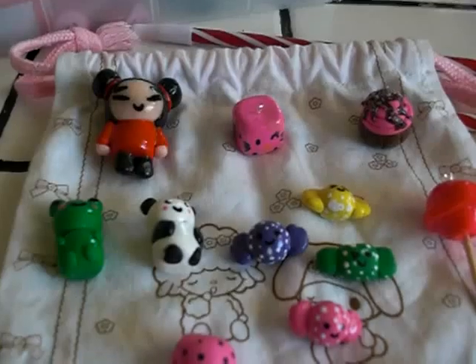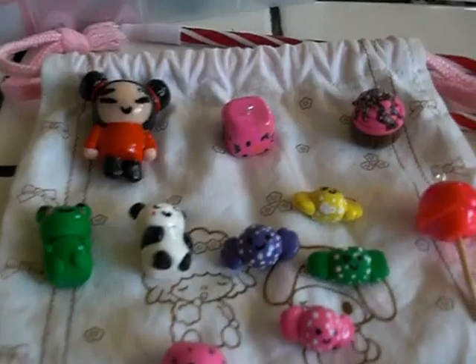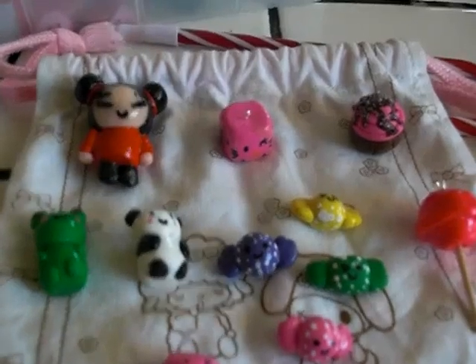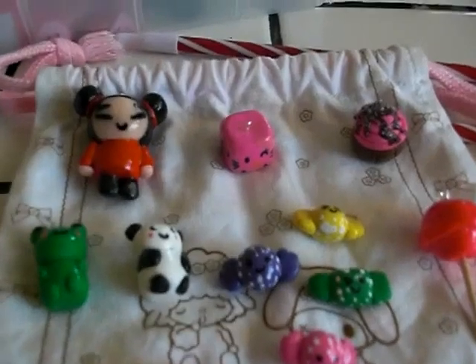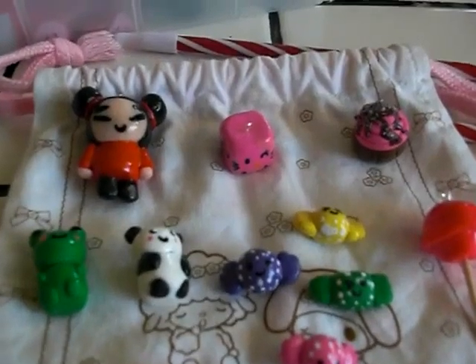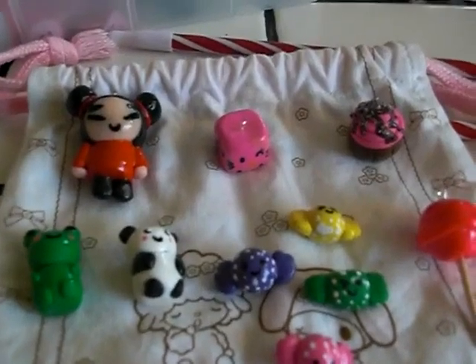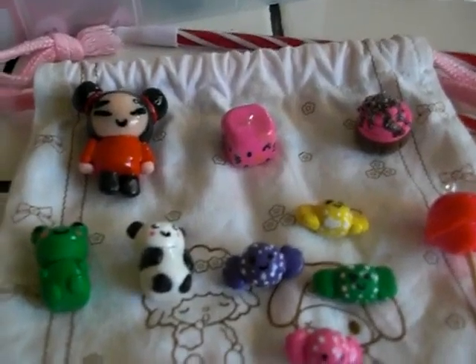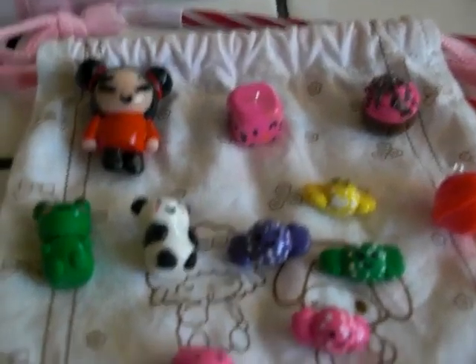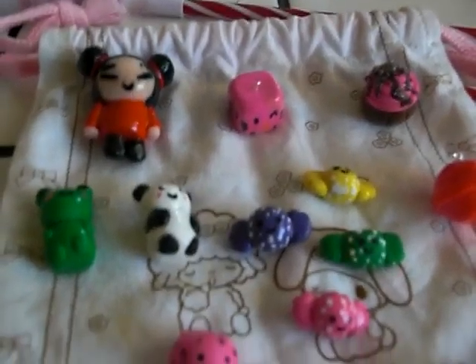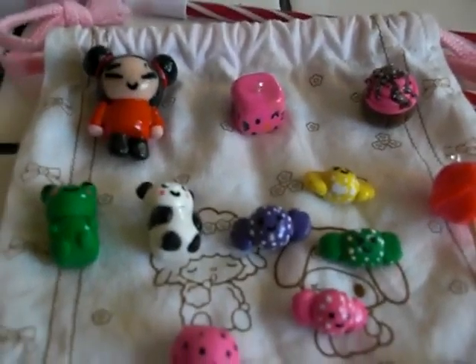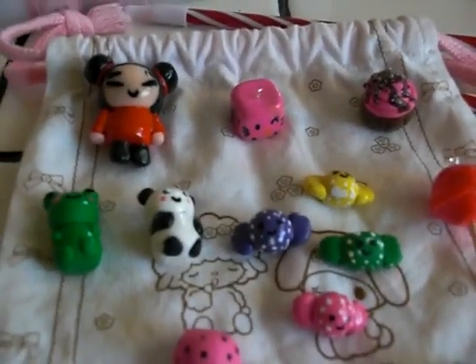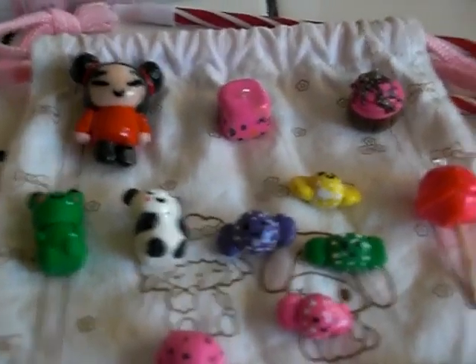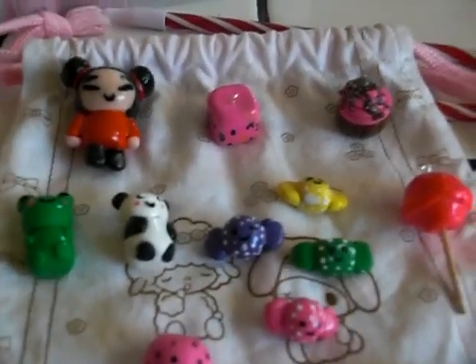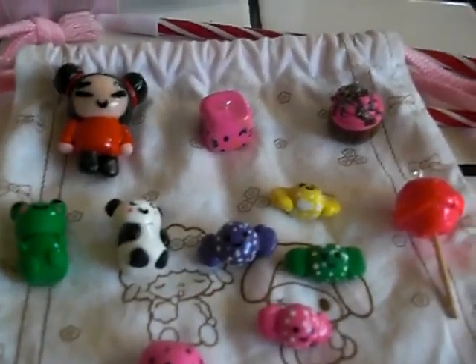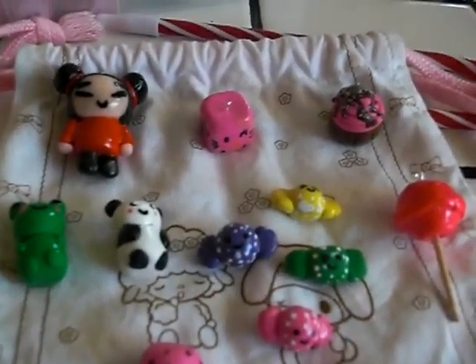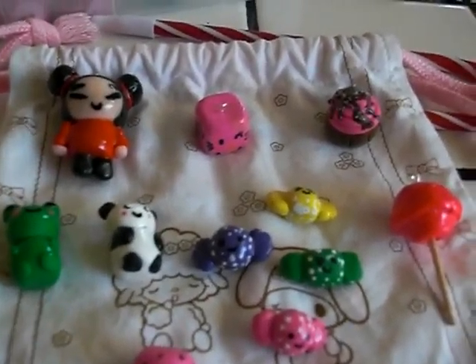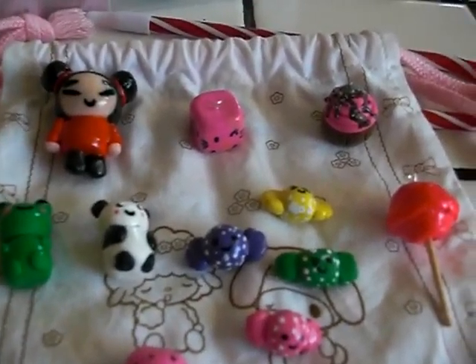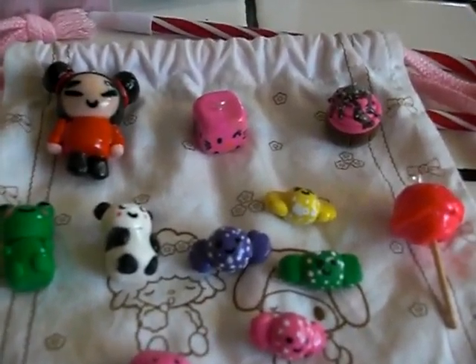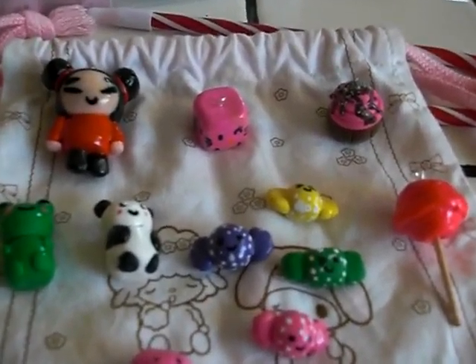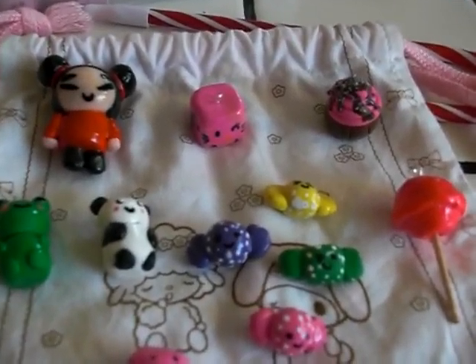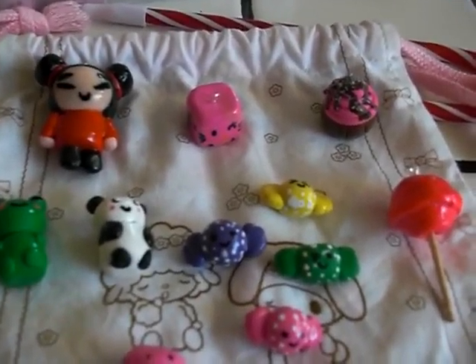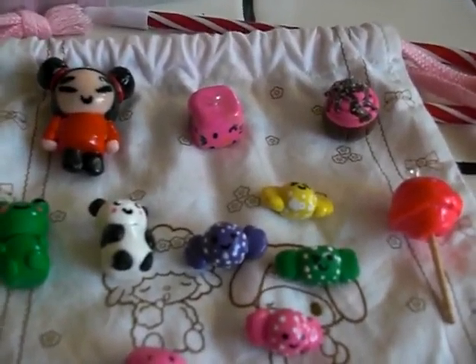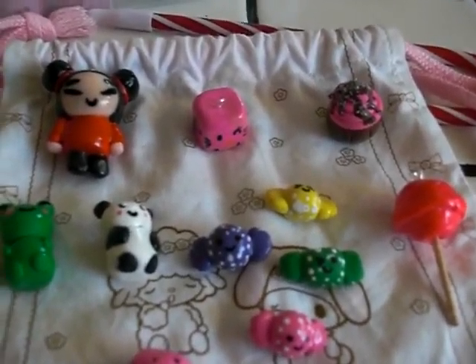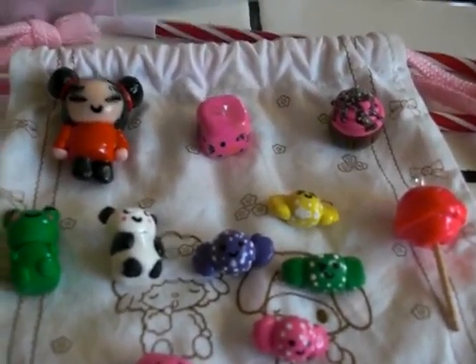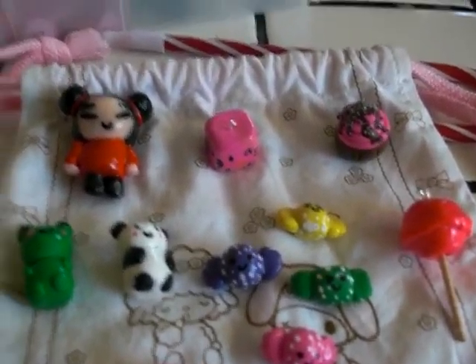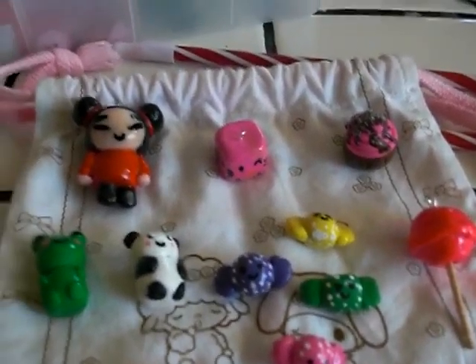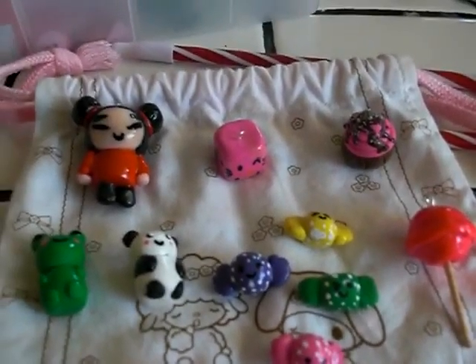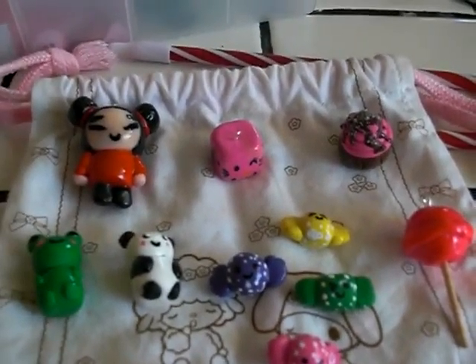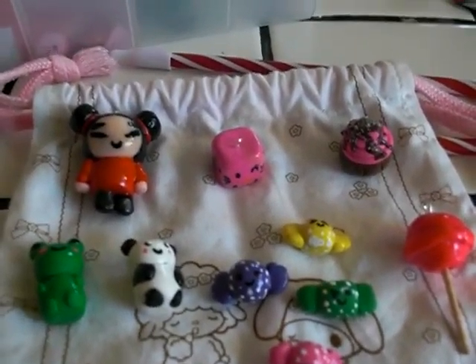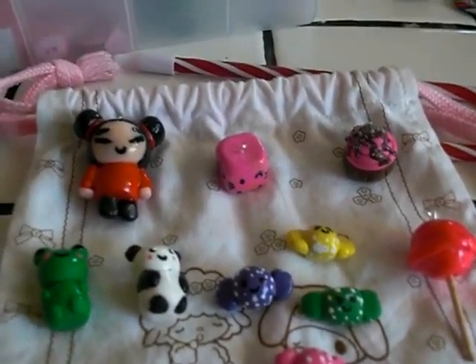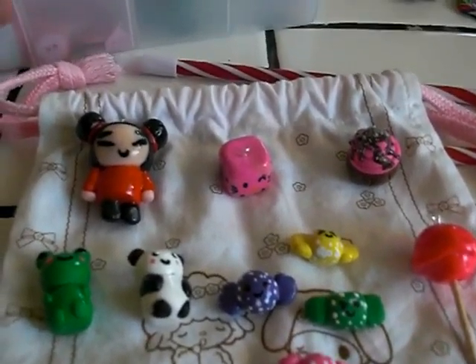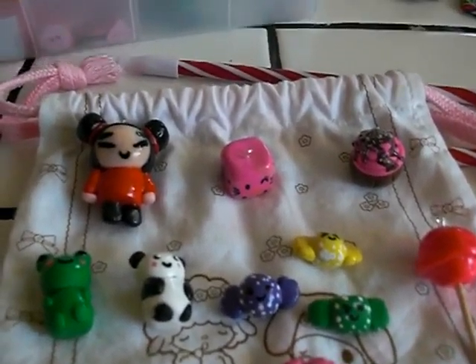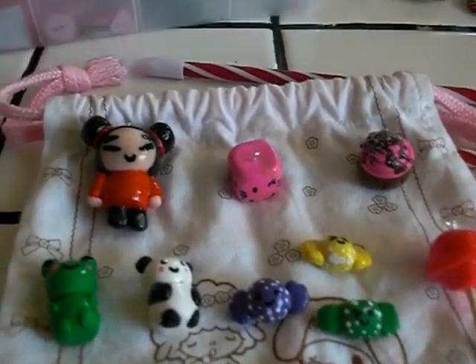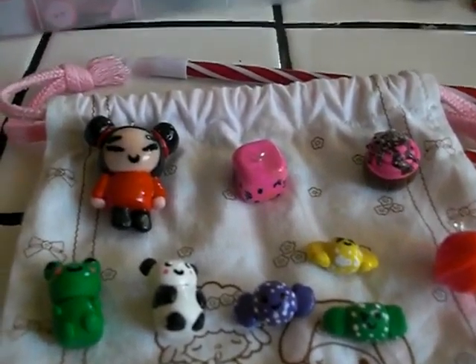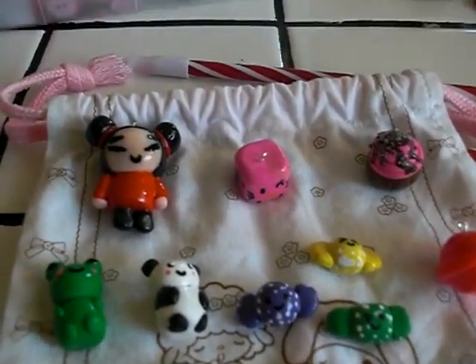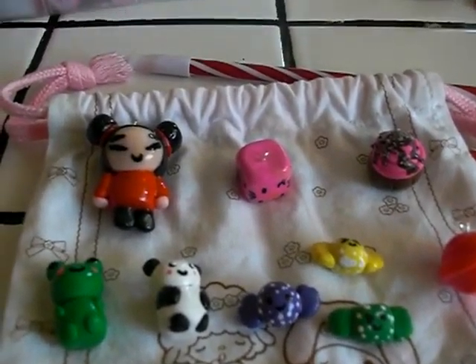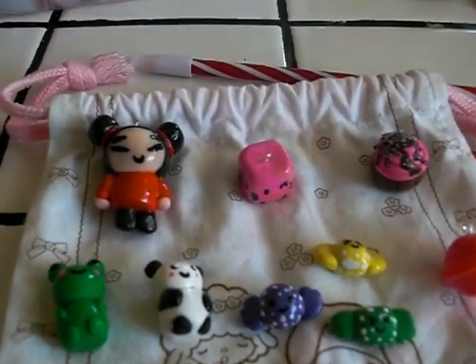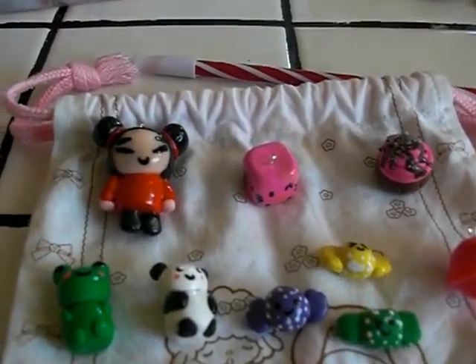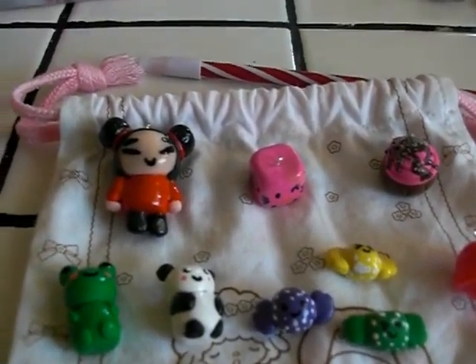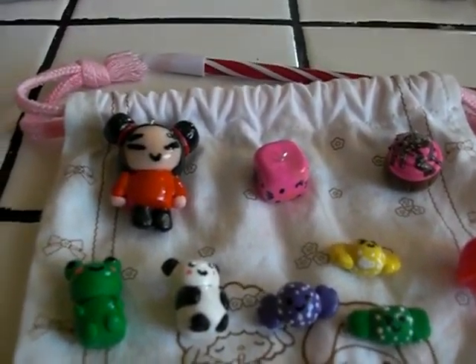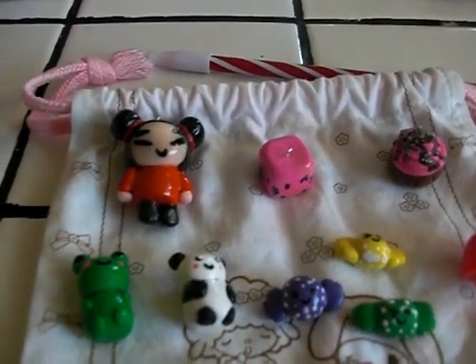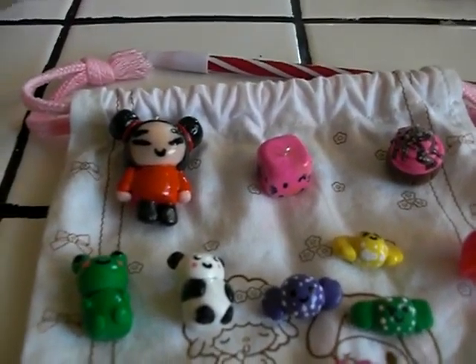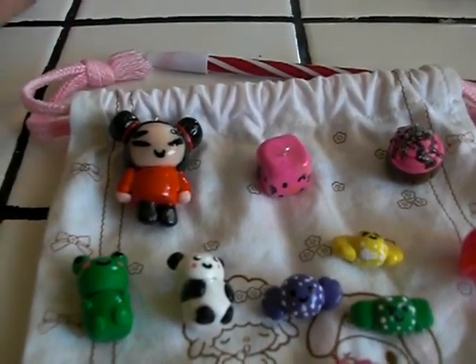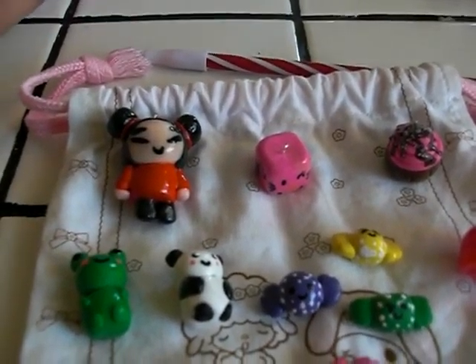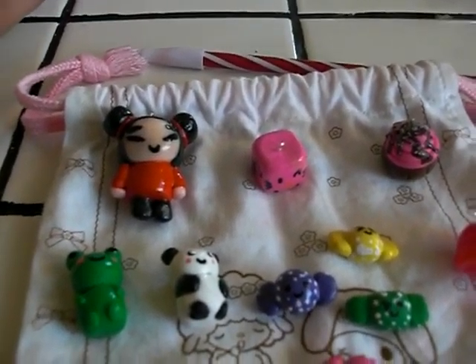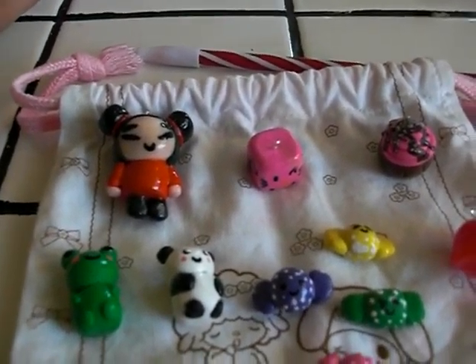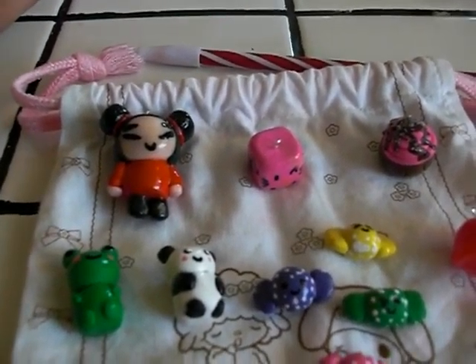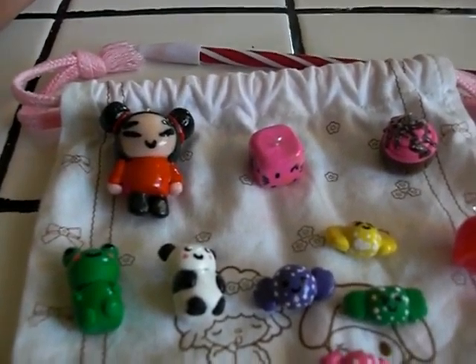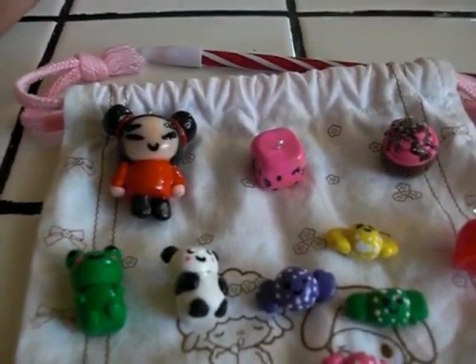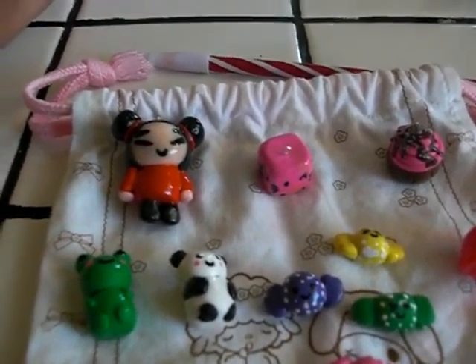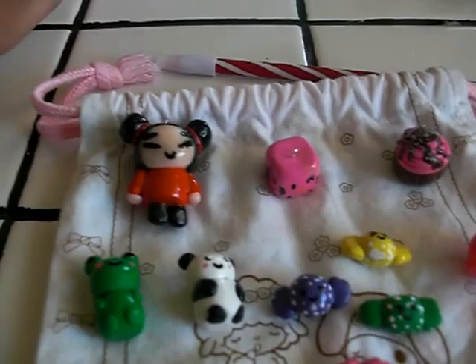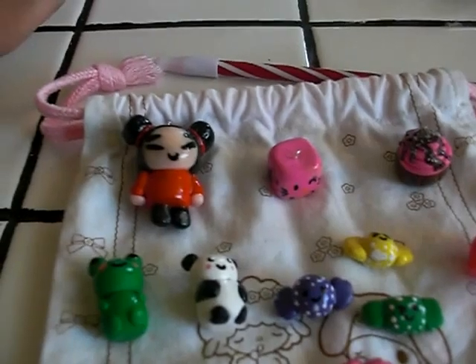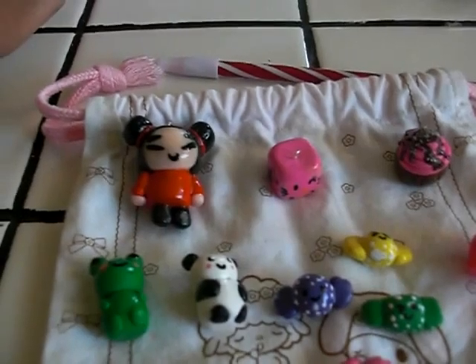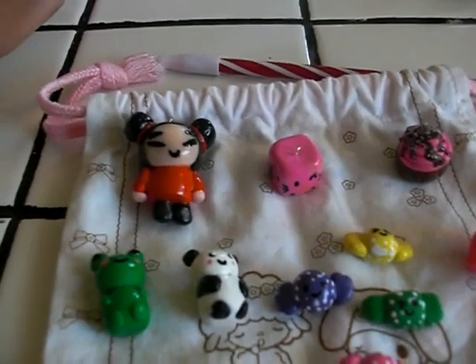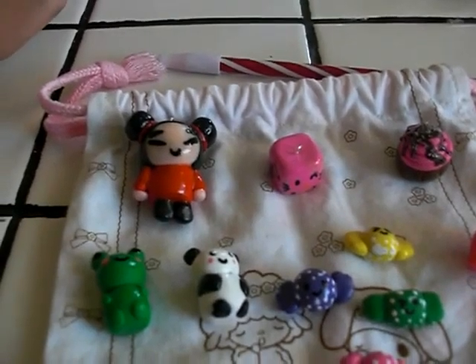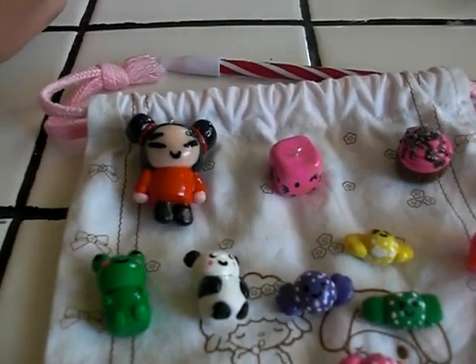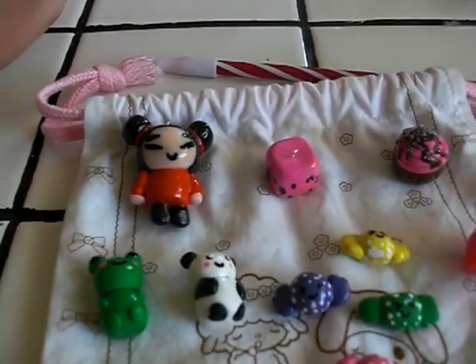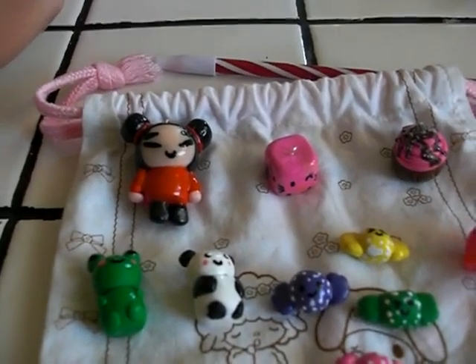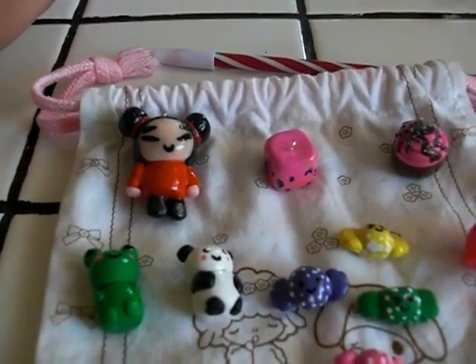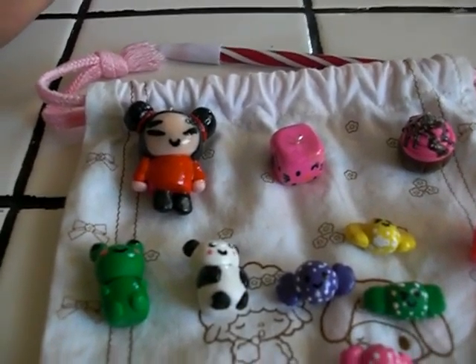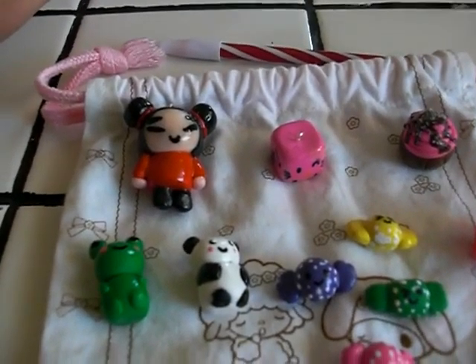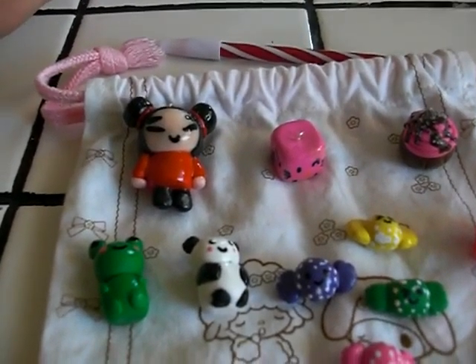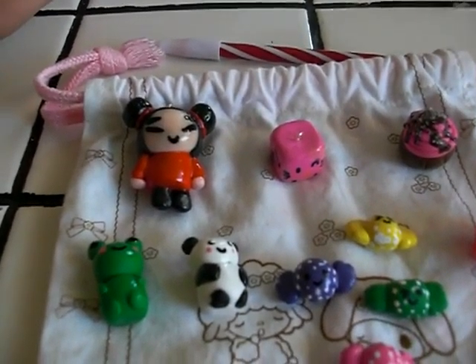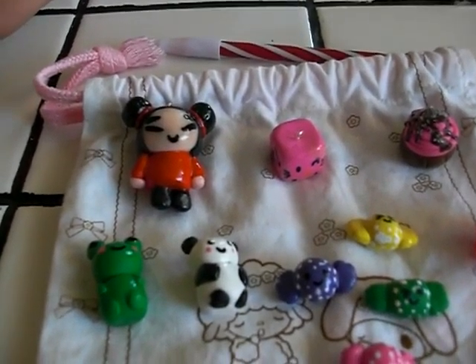Hi everyone, this is HK Lover. I'm going to show you my new charms that I did yesterday.